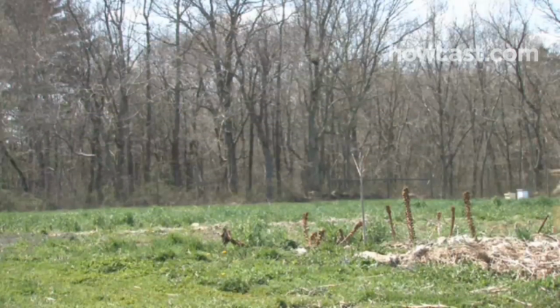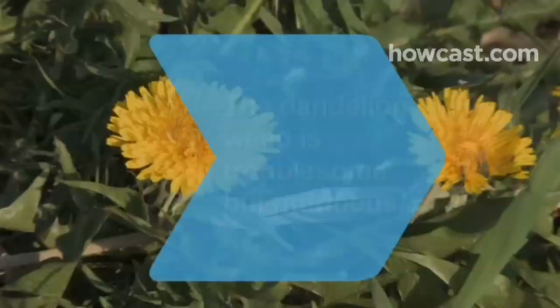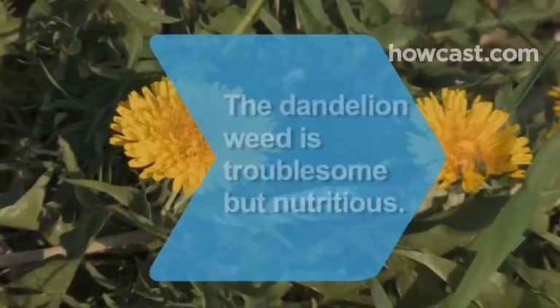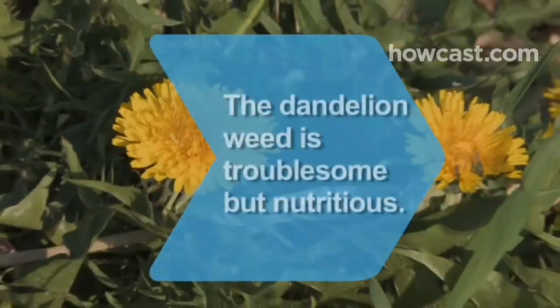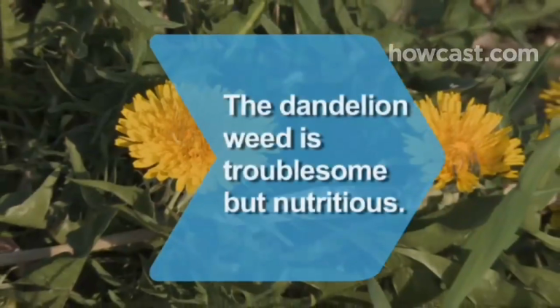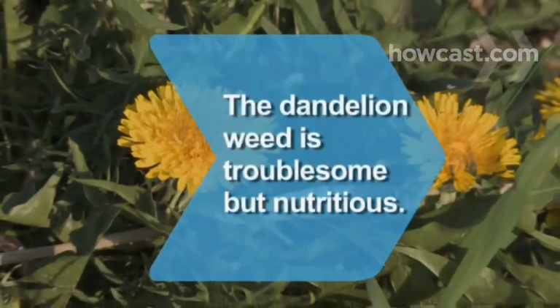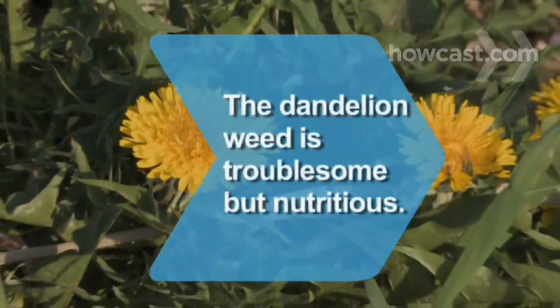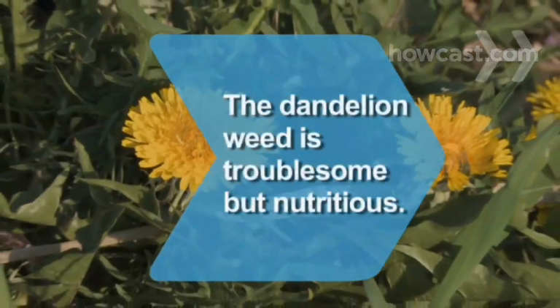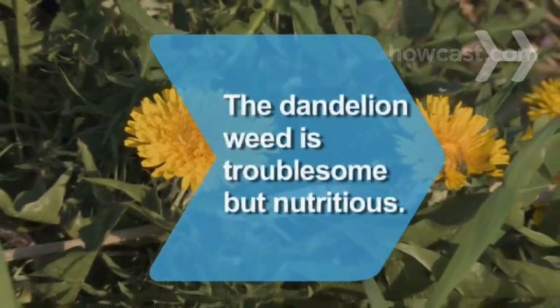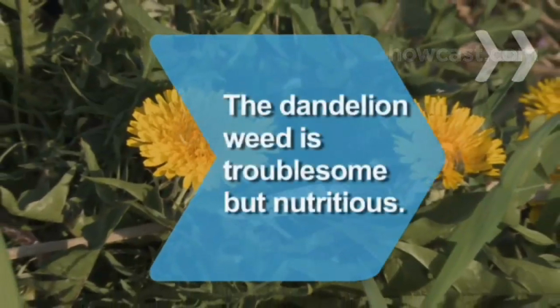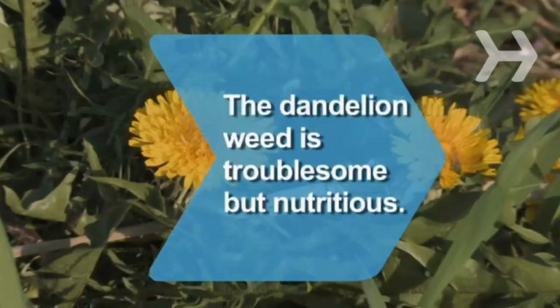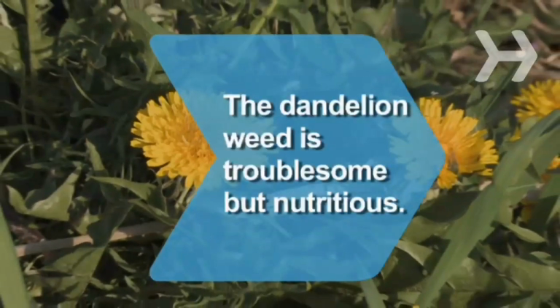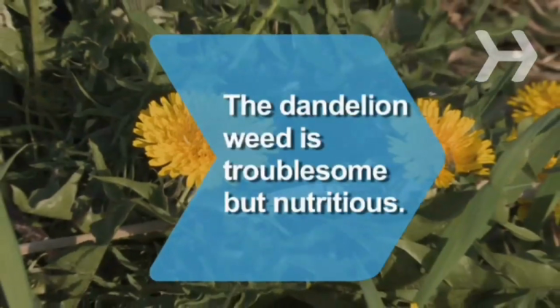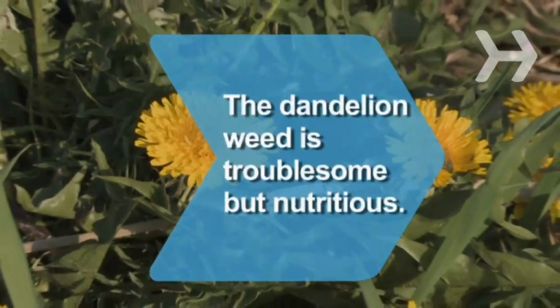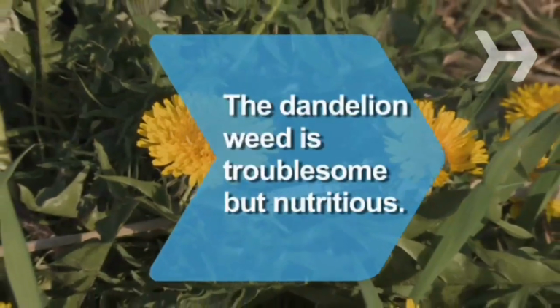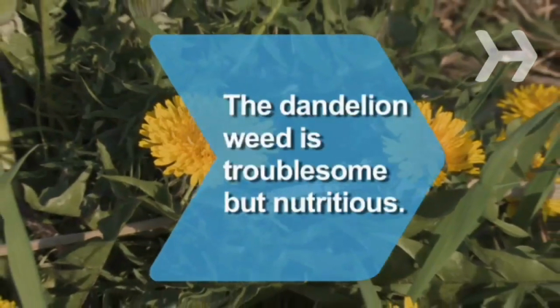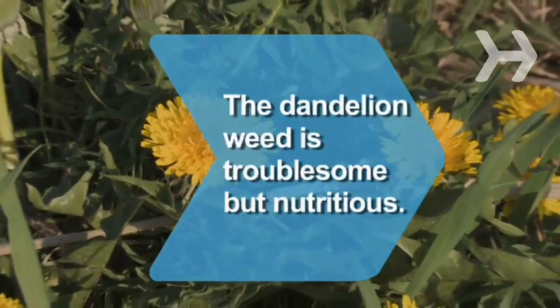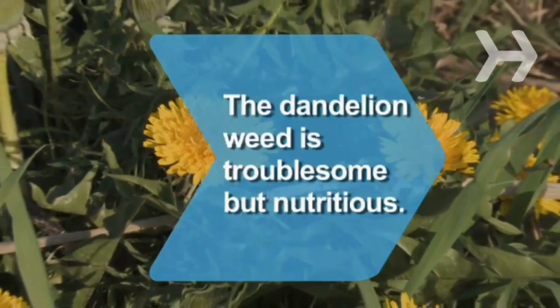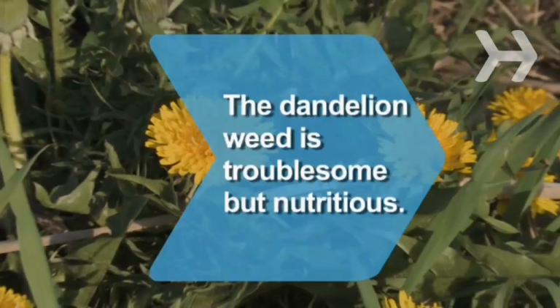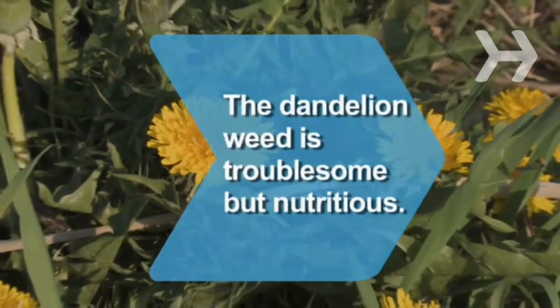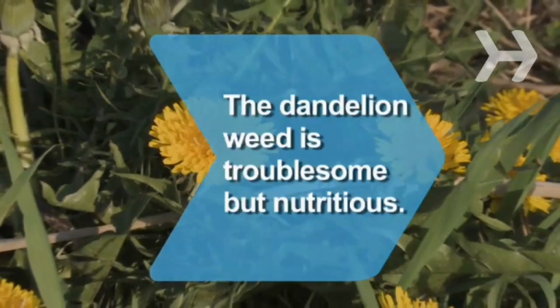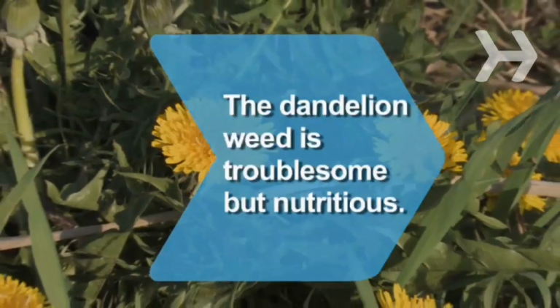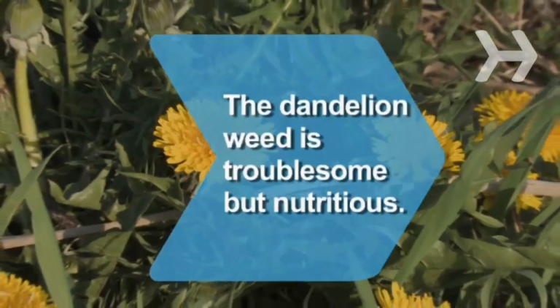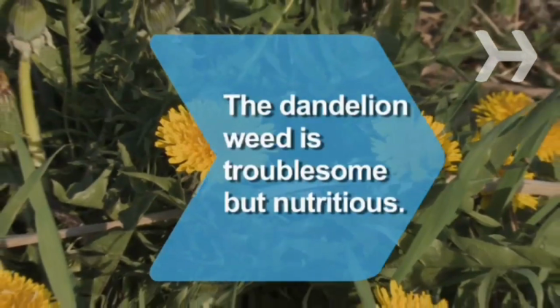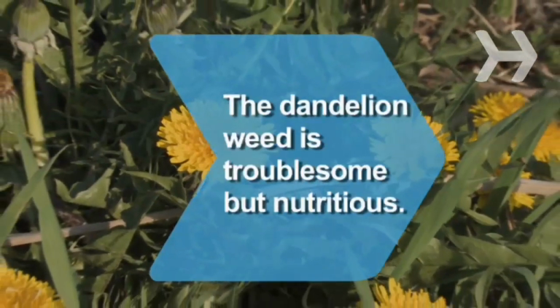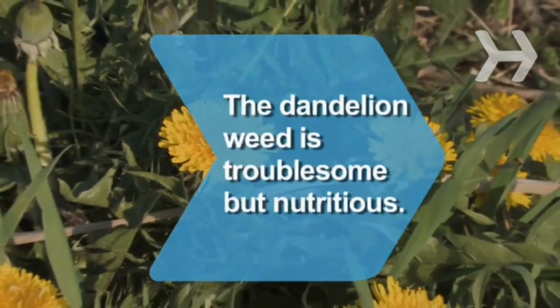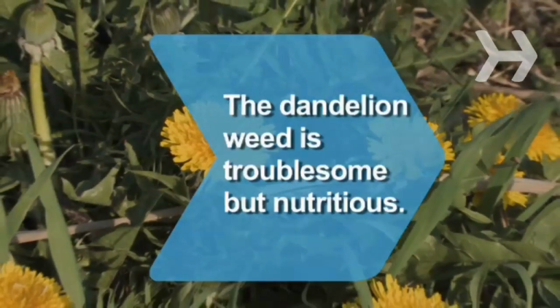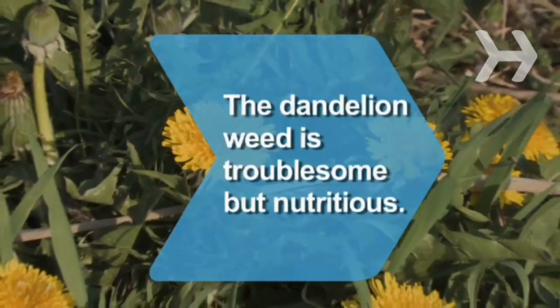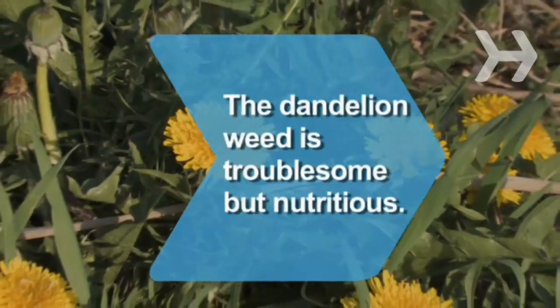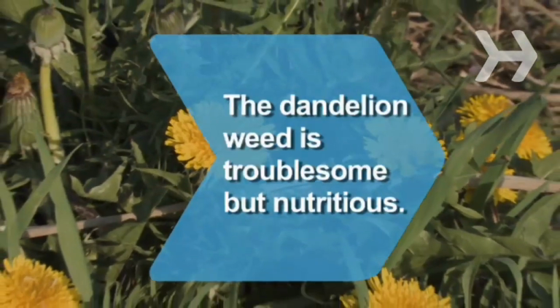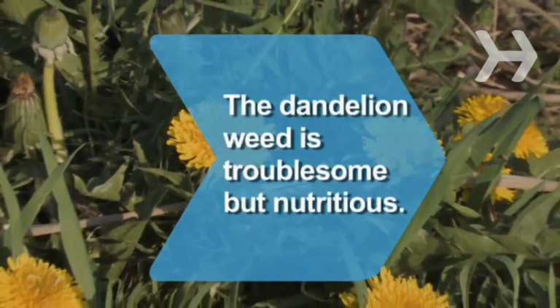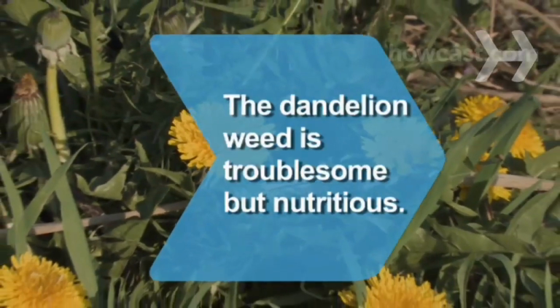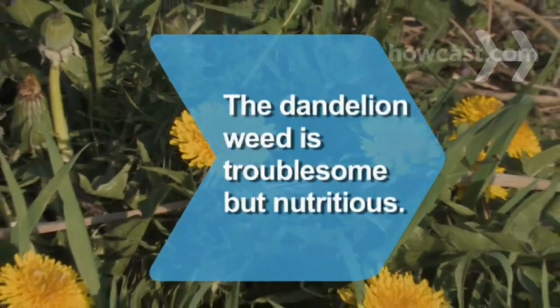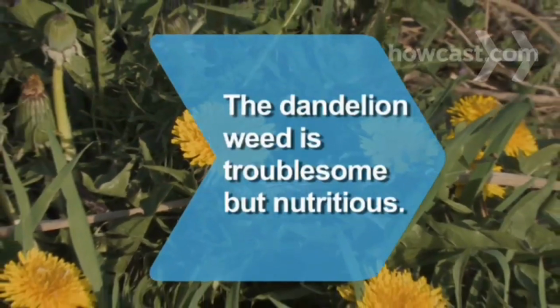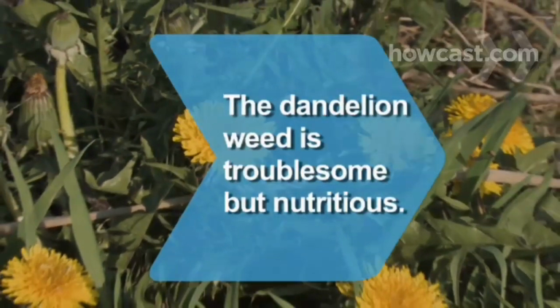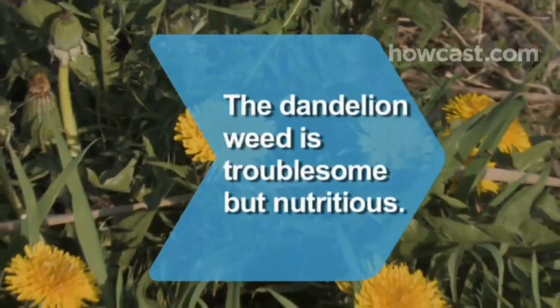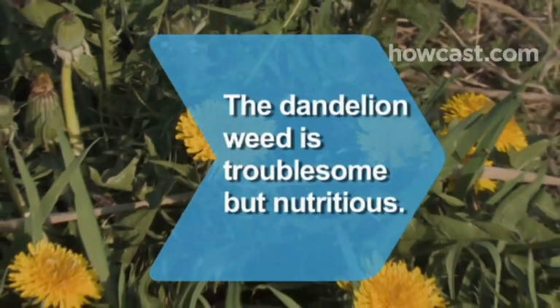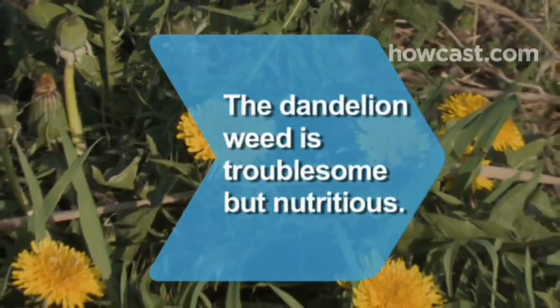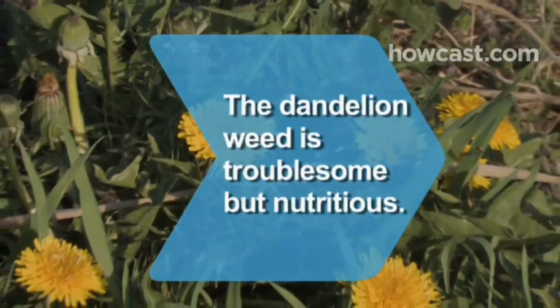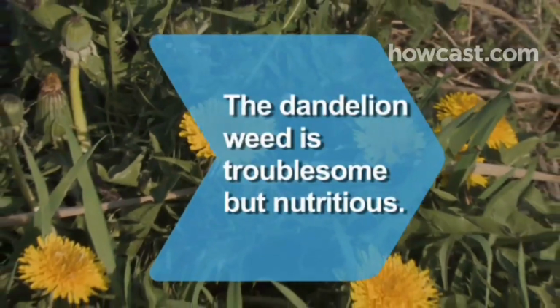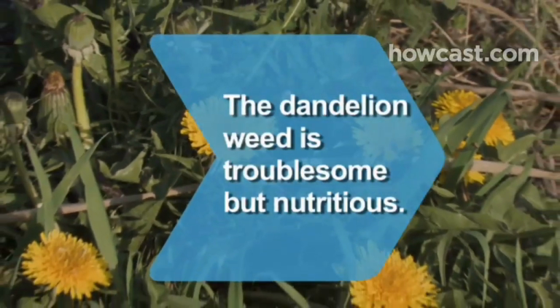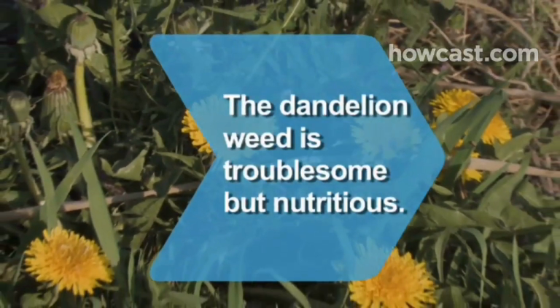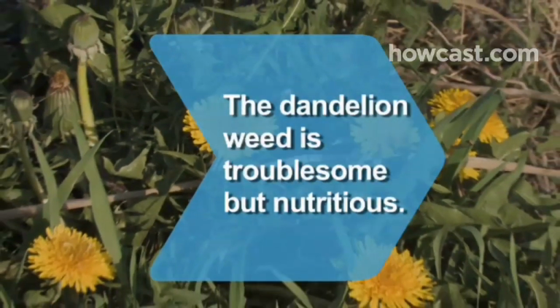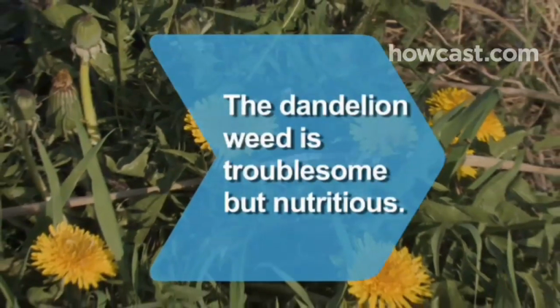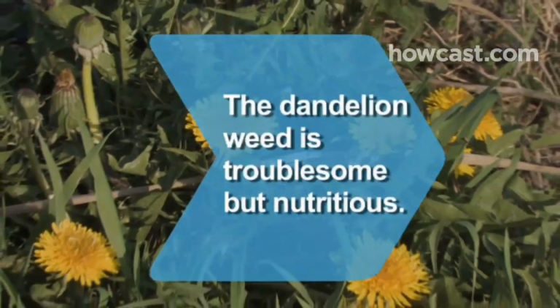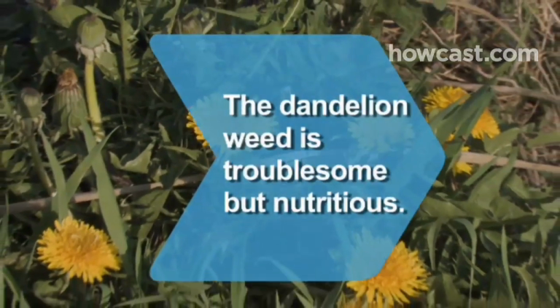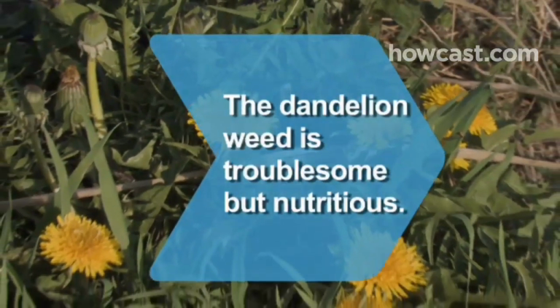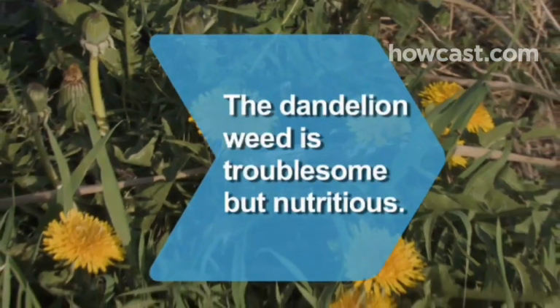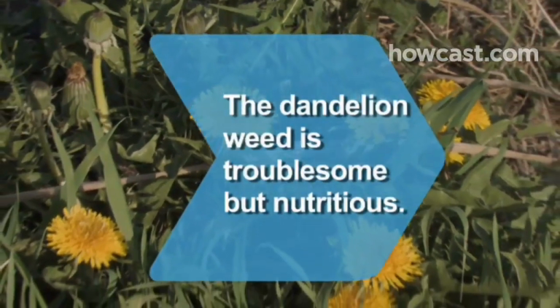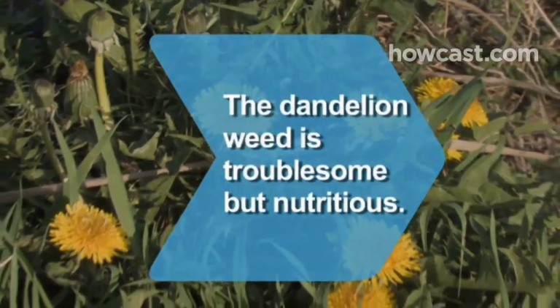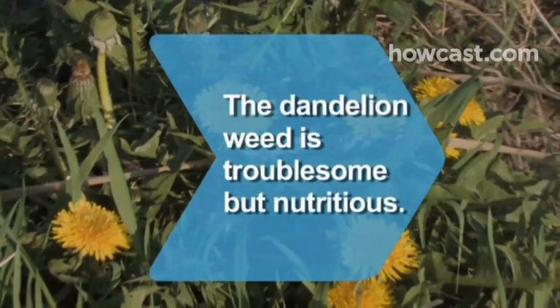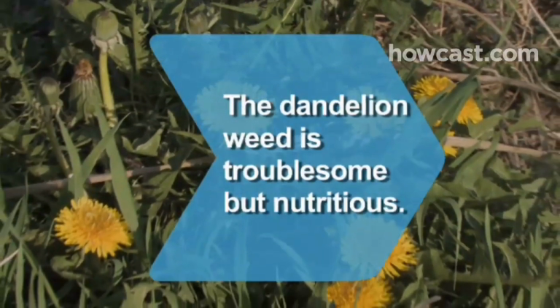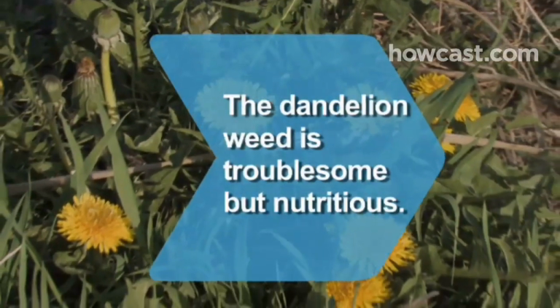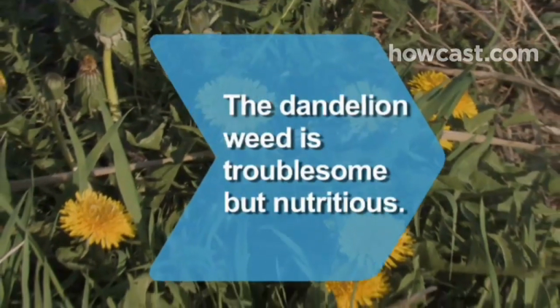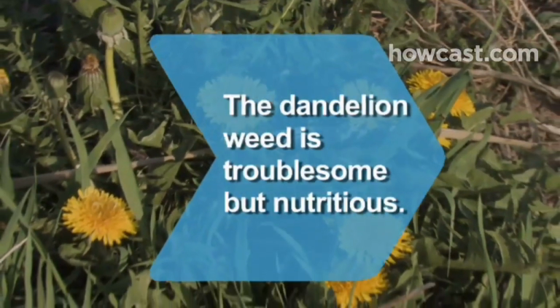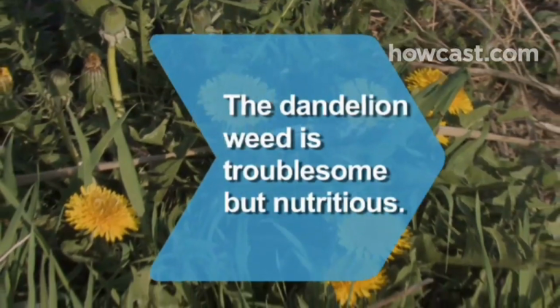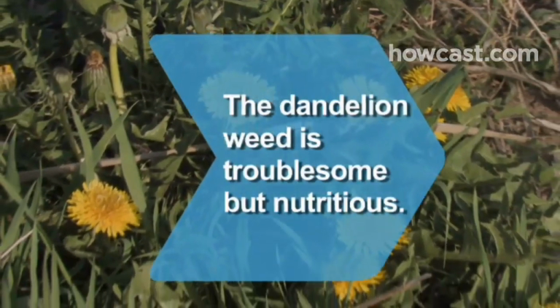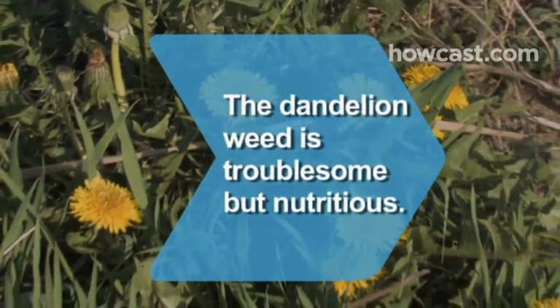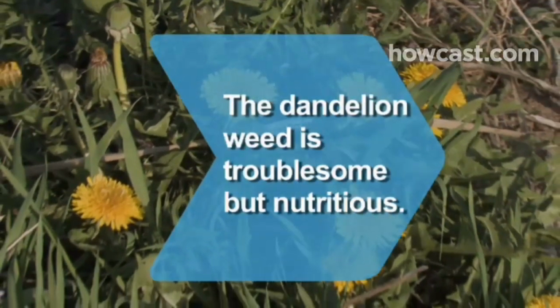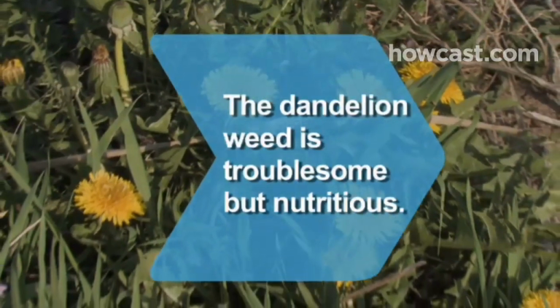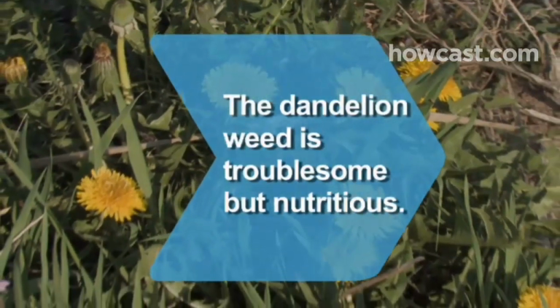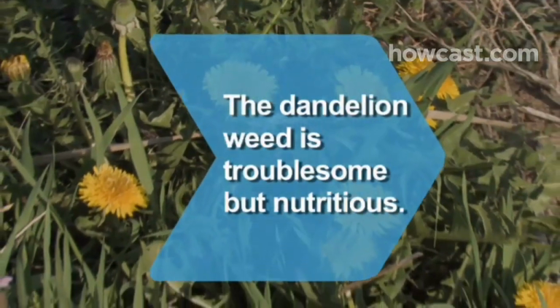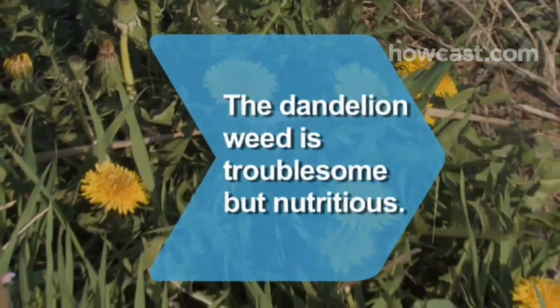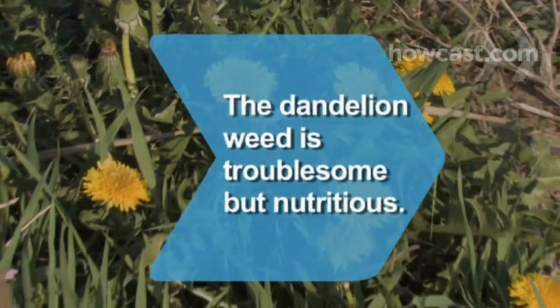Did you know one of the most troublesome weeds, dandelion, is also one of the most nutritious plants?